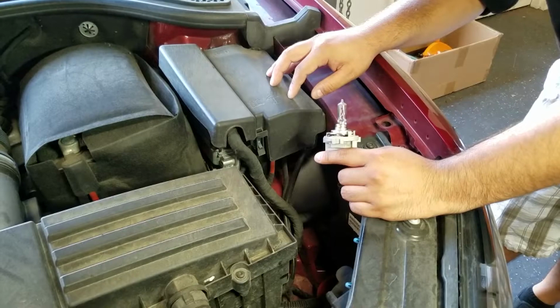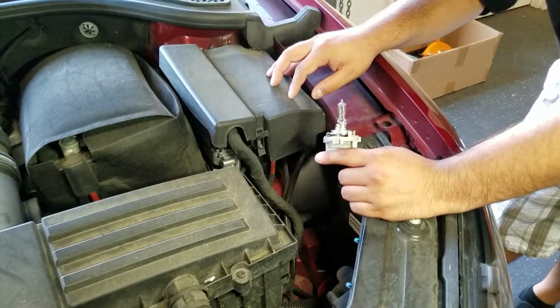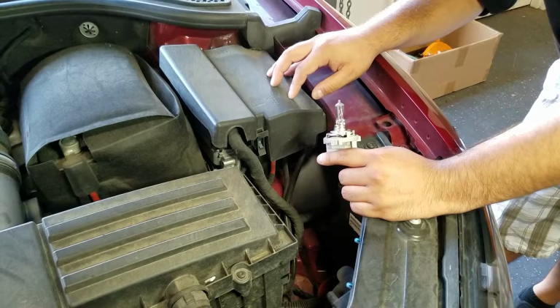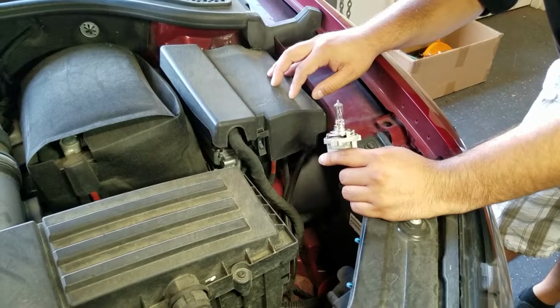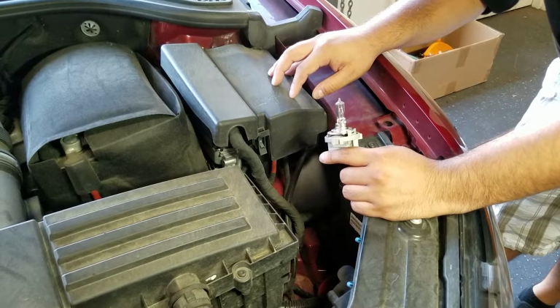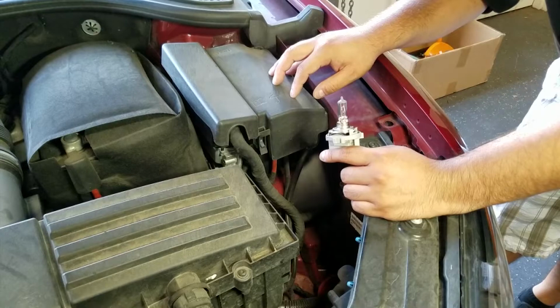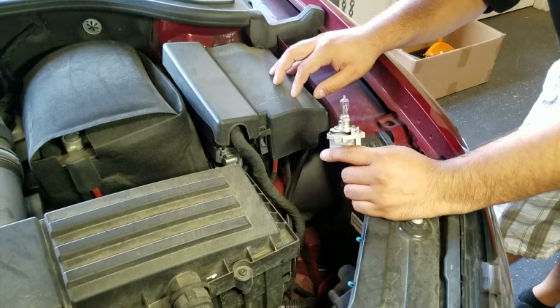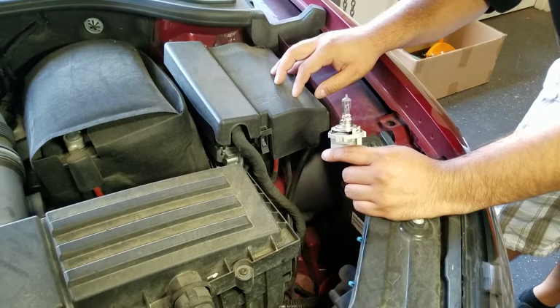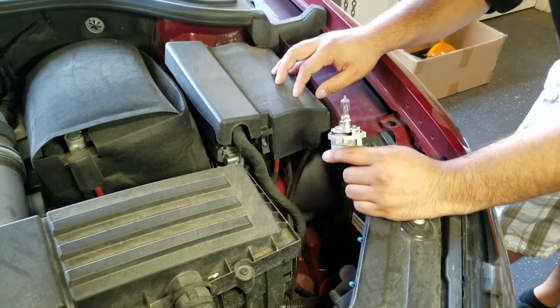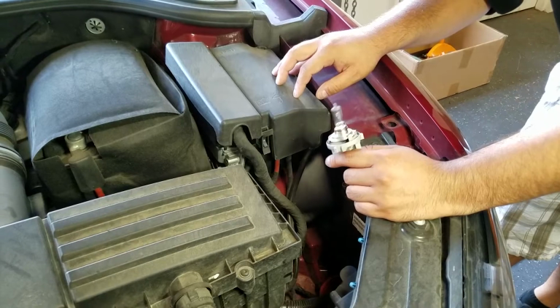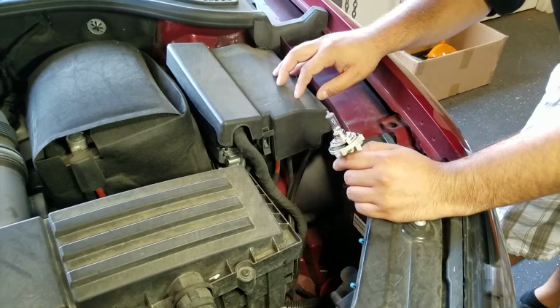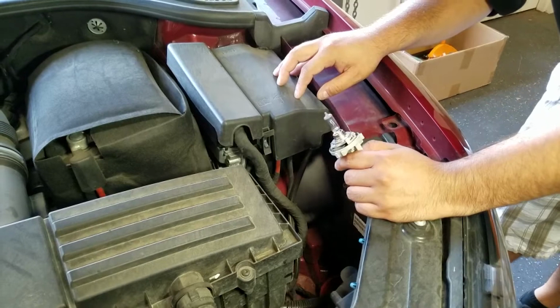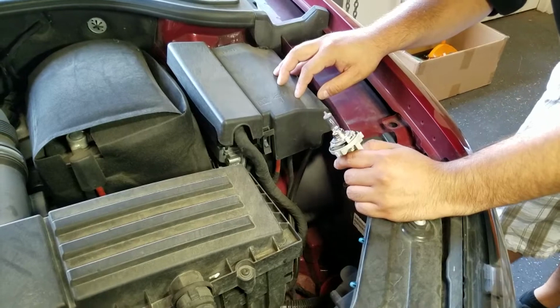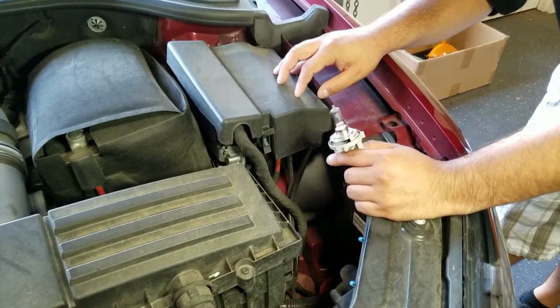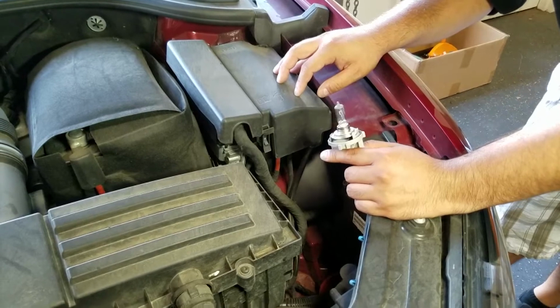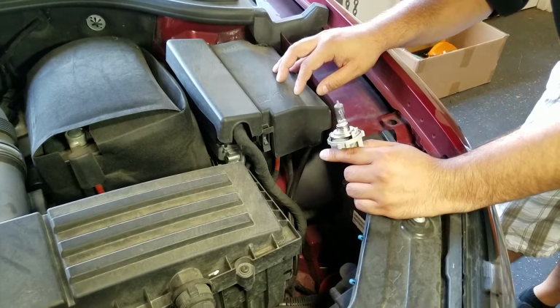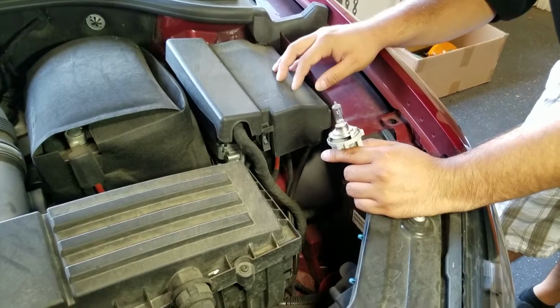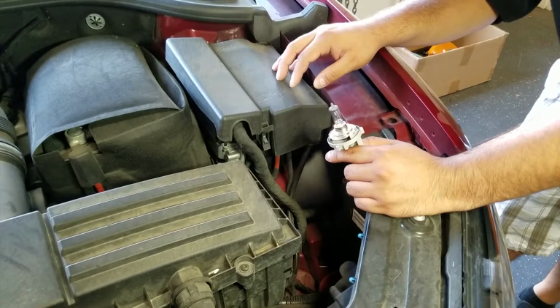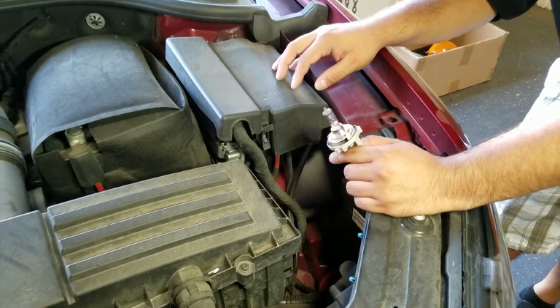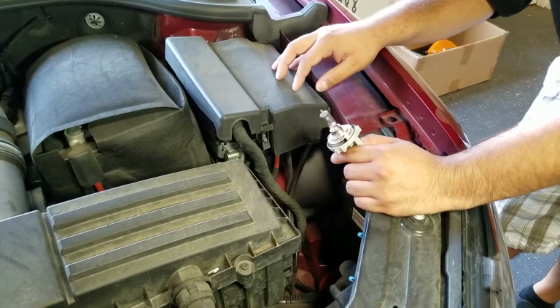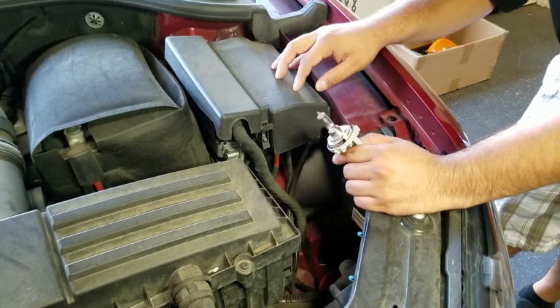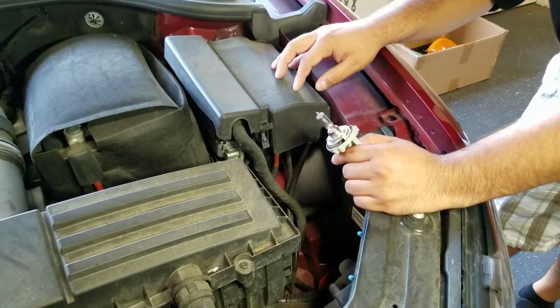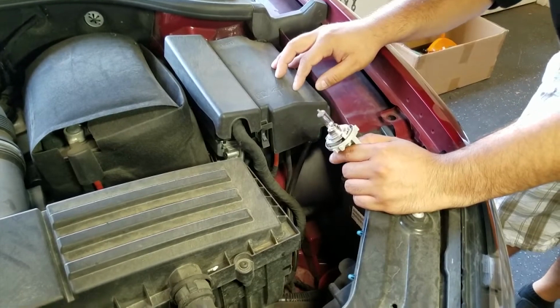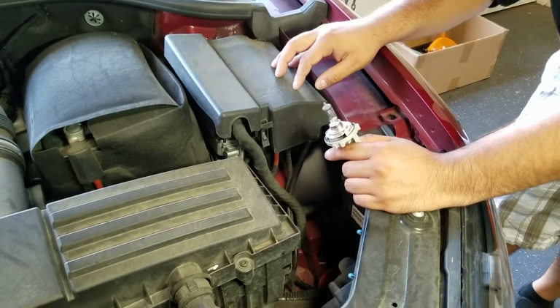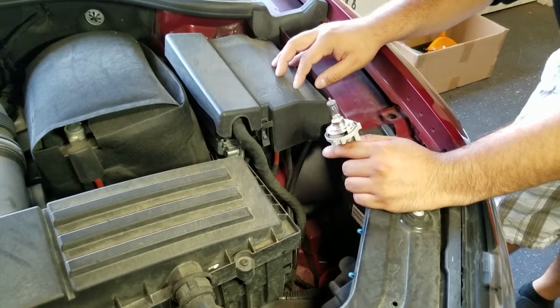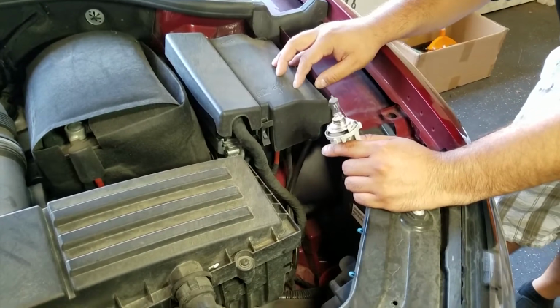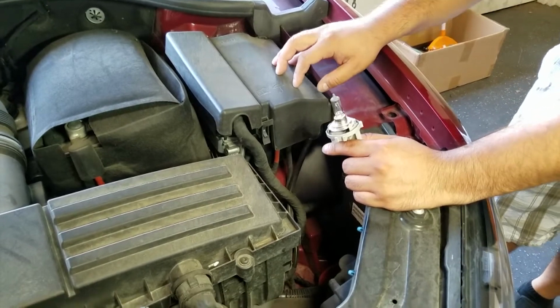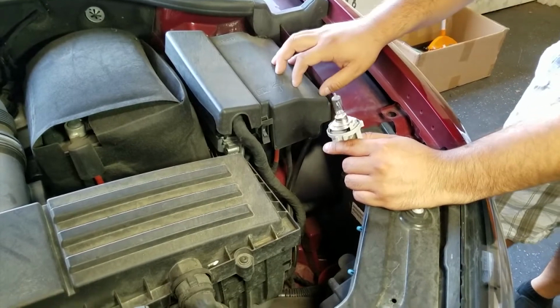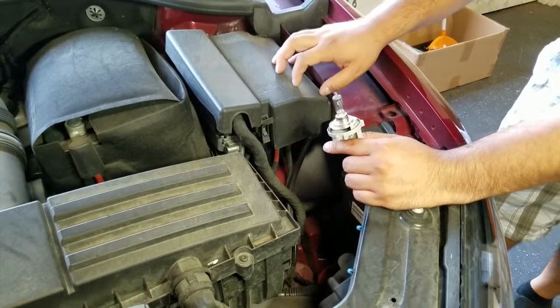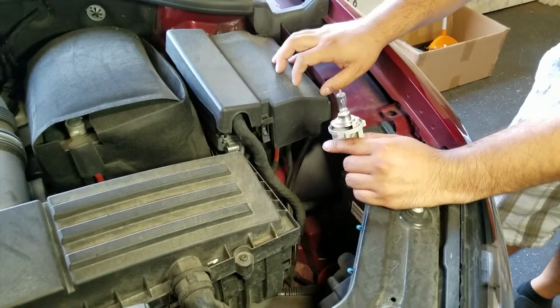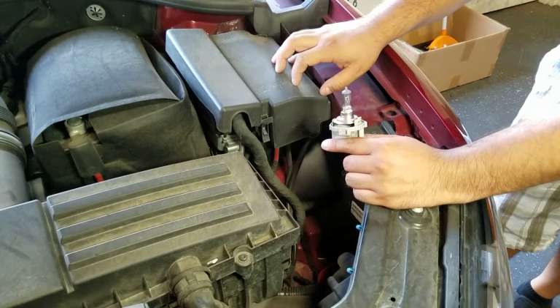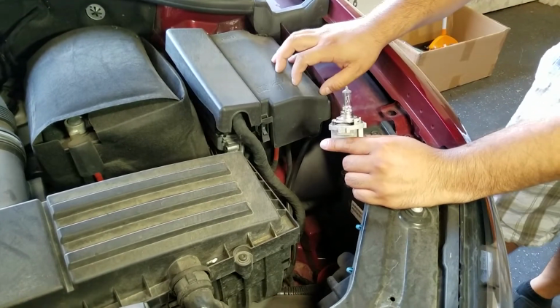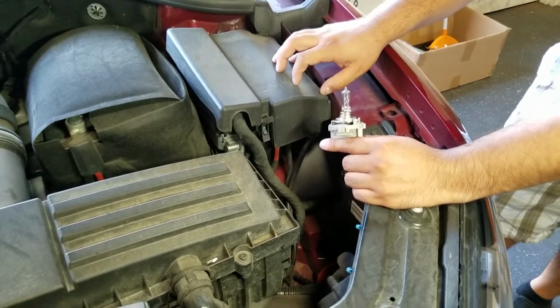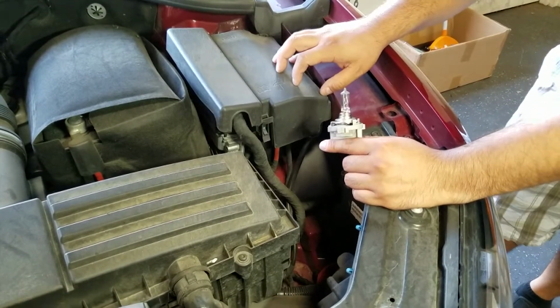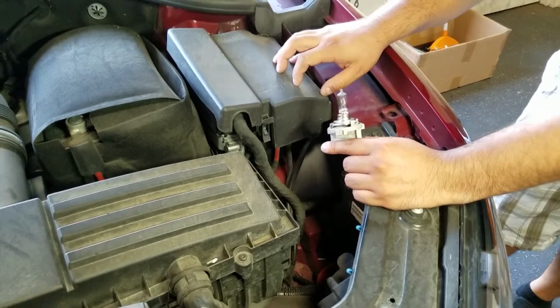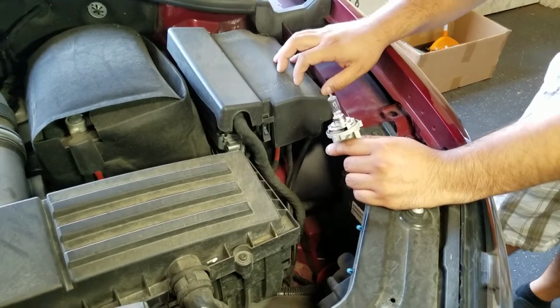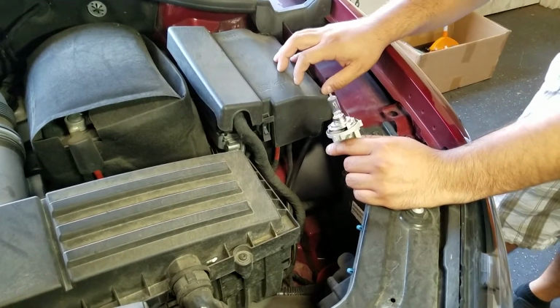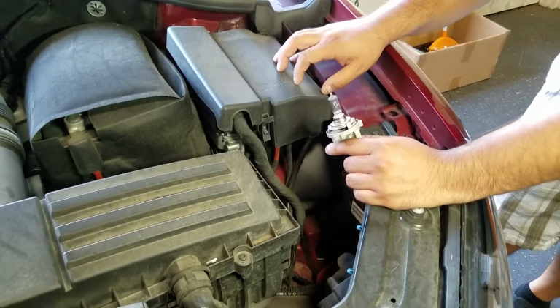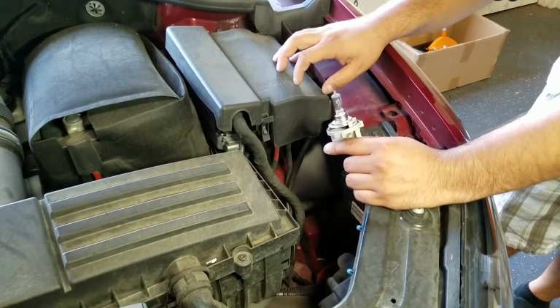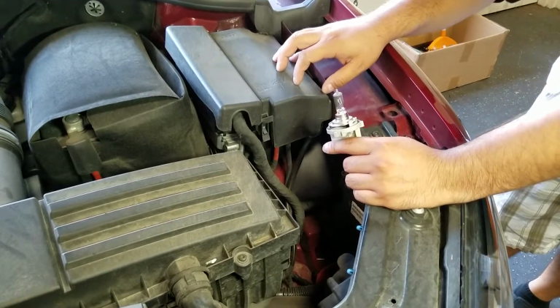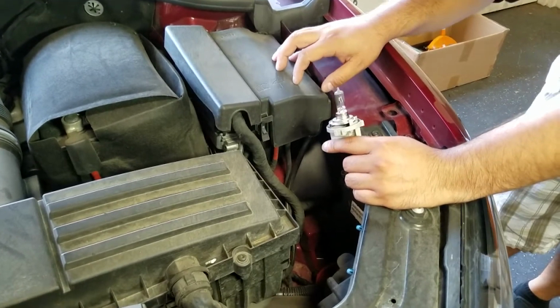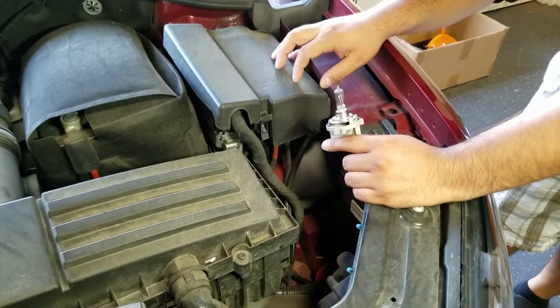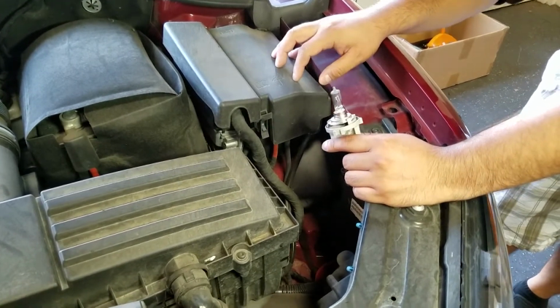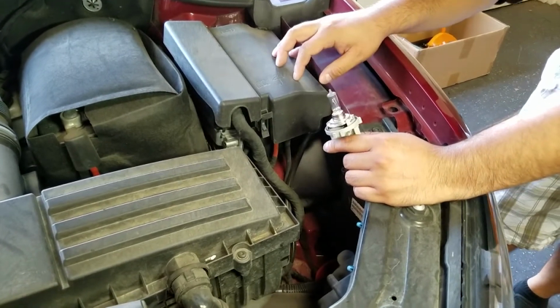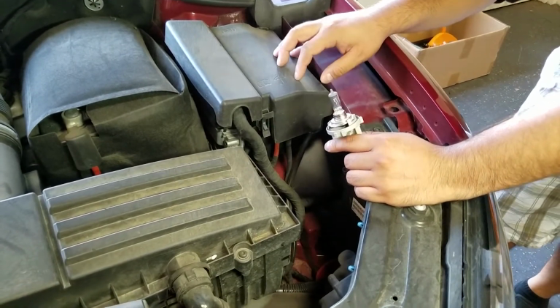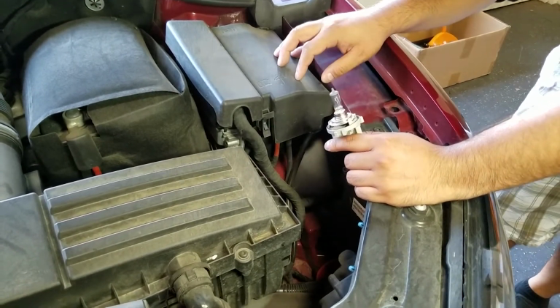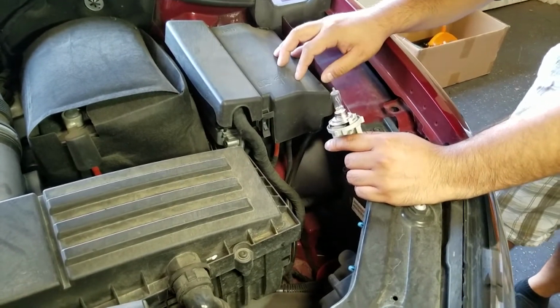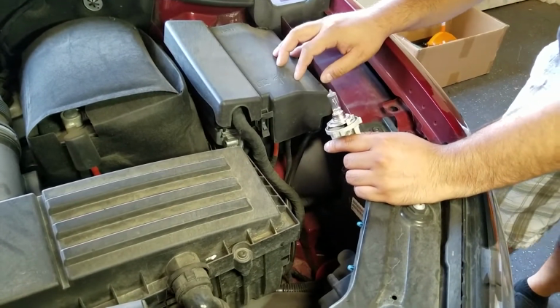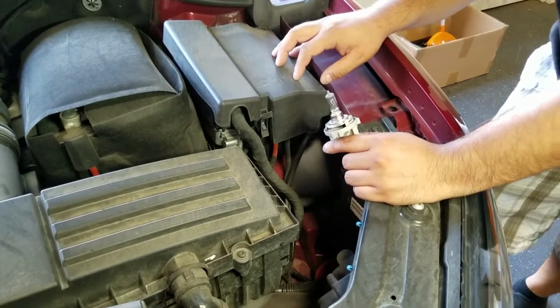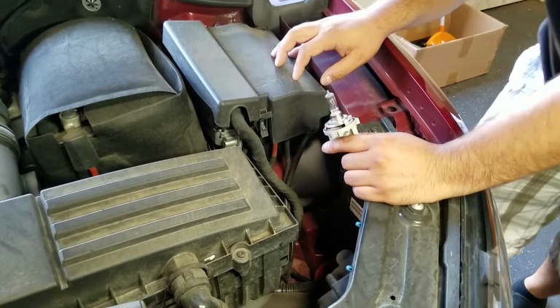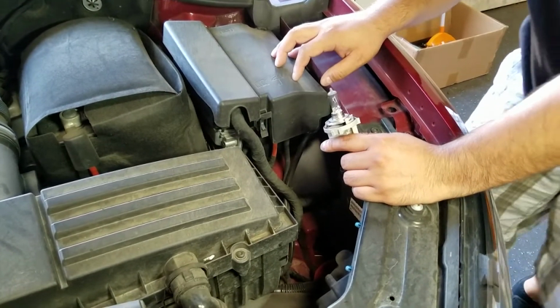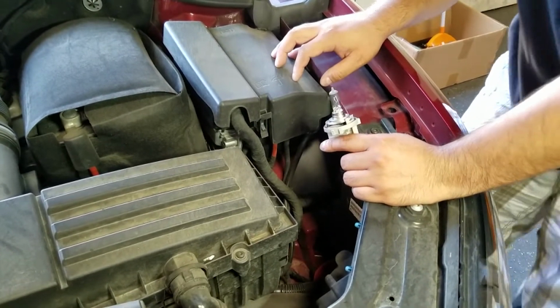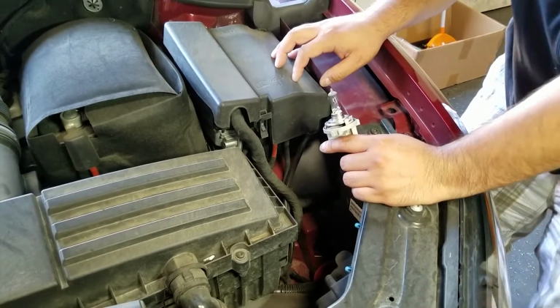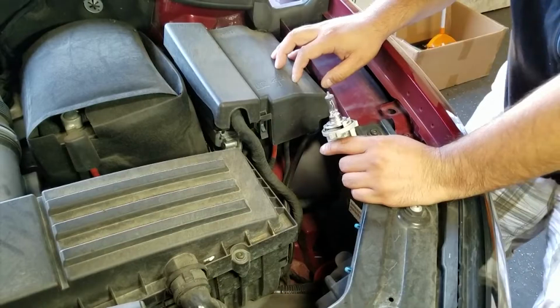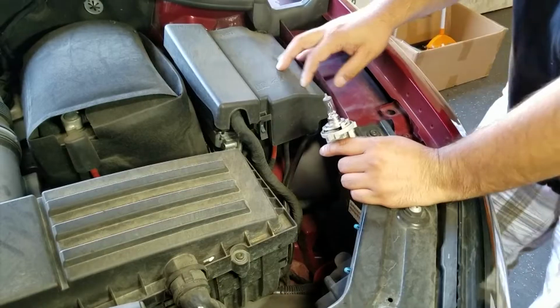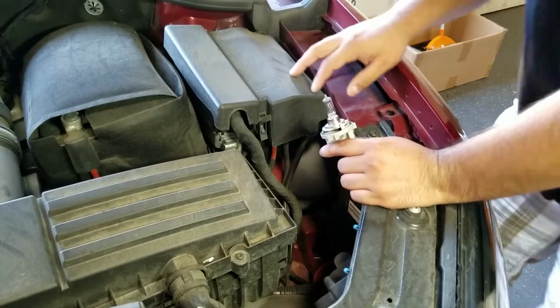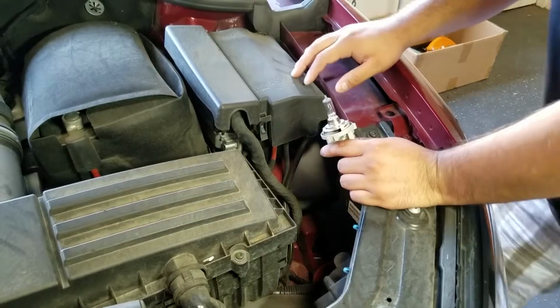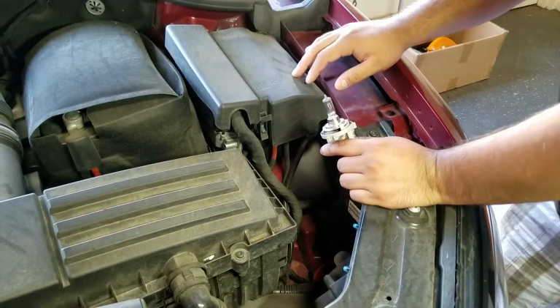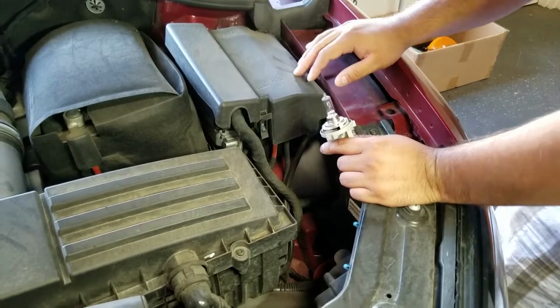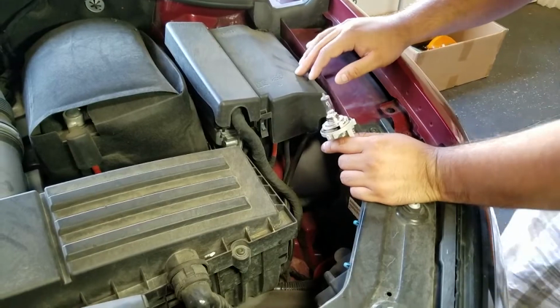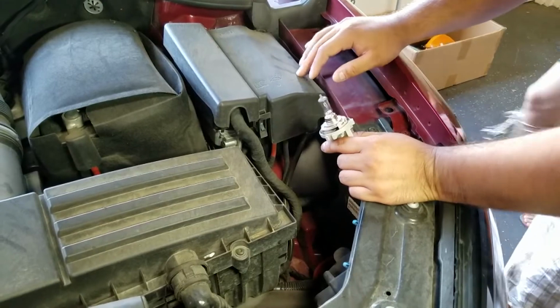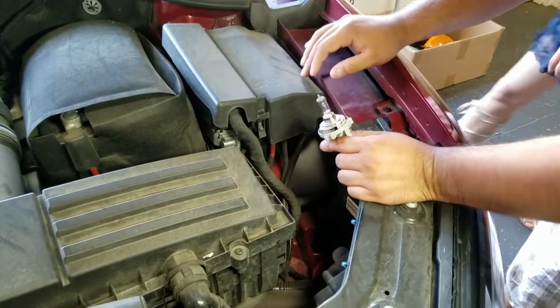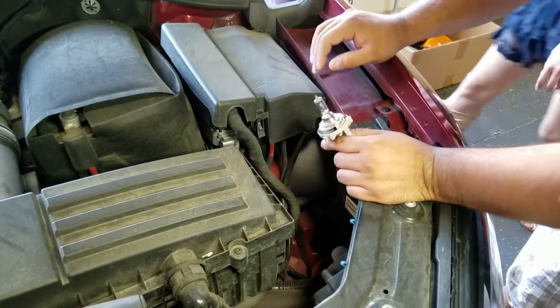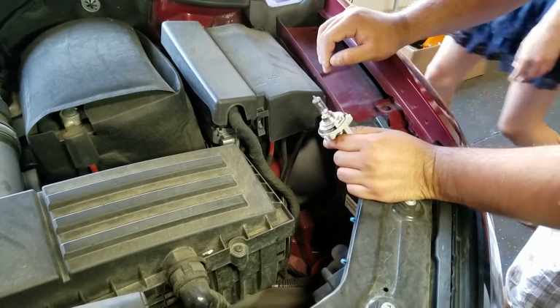It's a 2015 Volkswagen Jetta, limited edition.